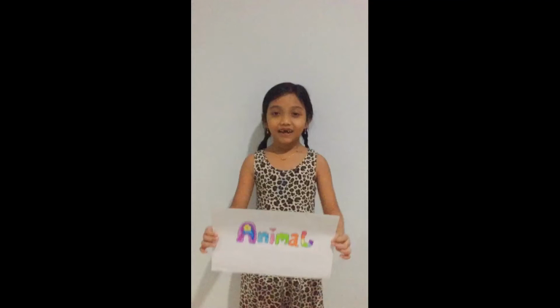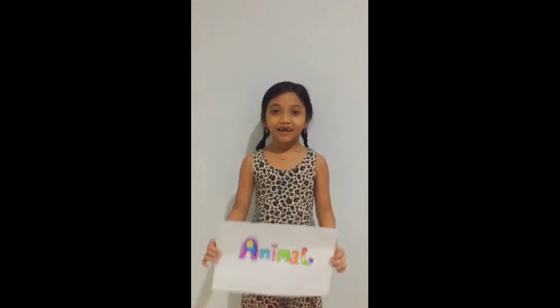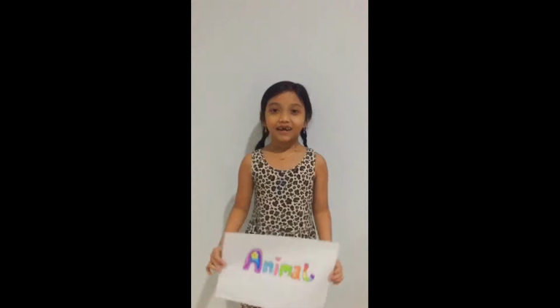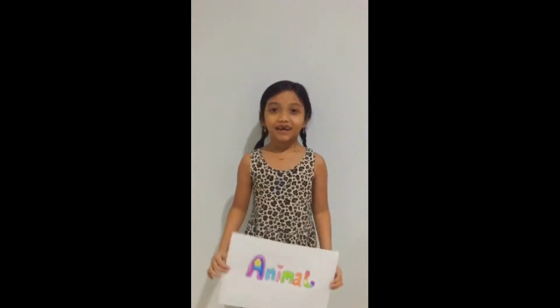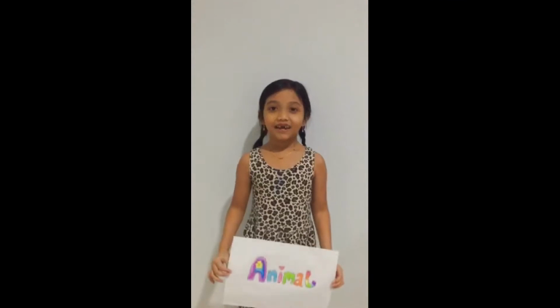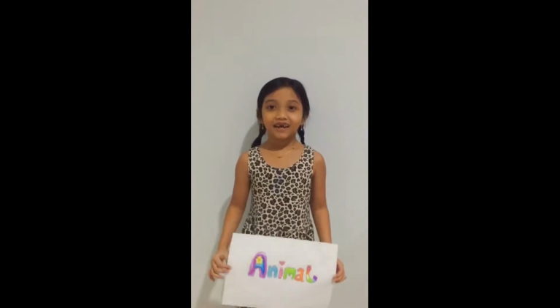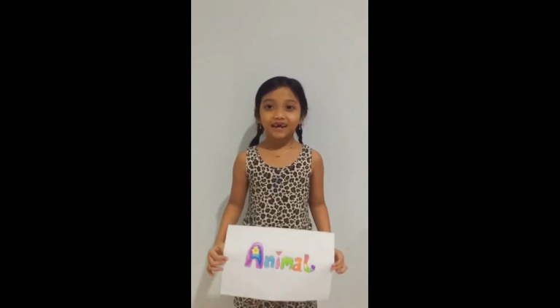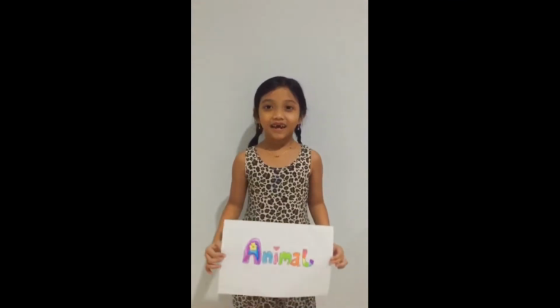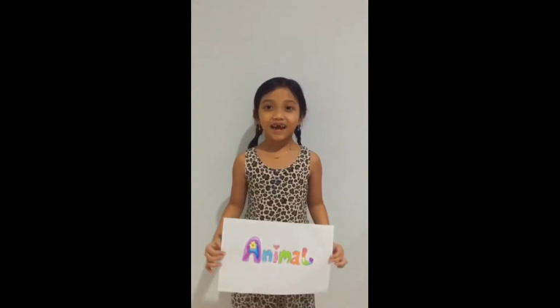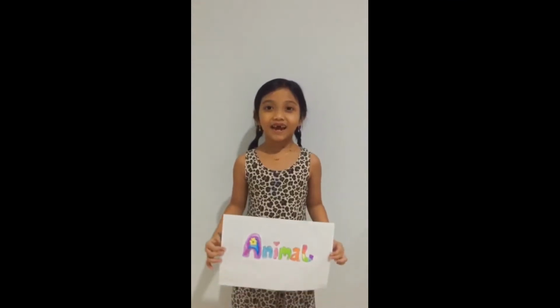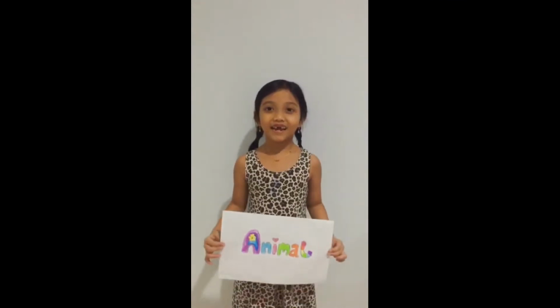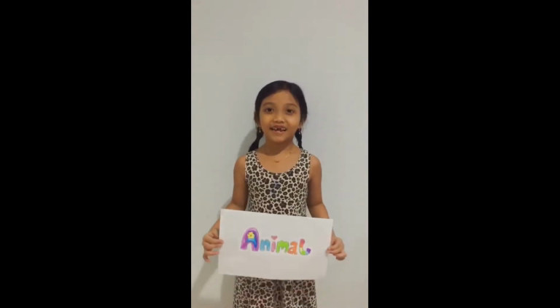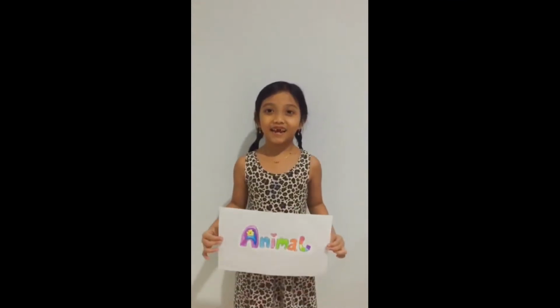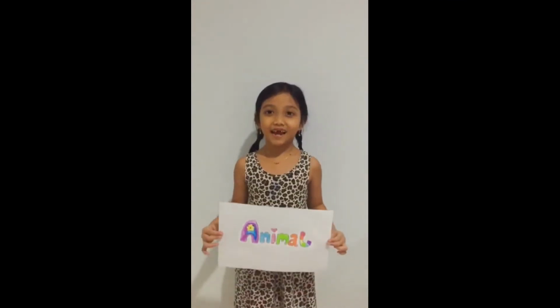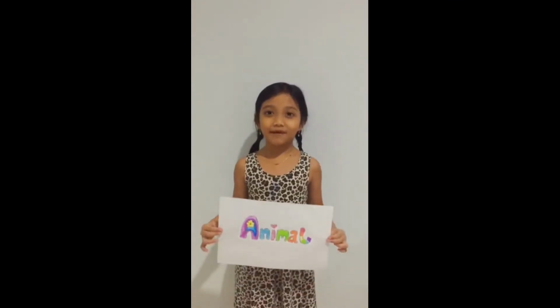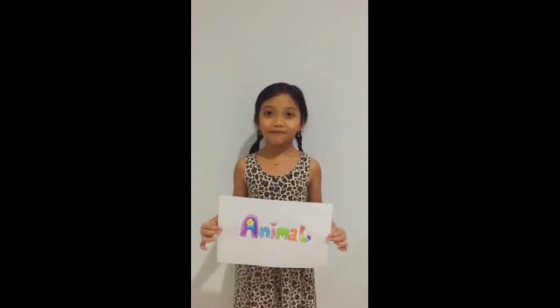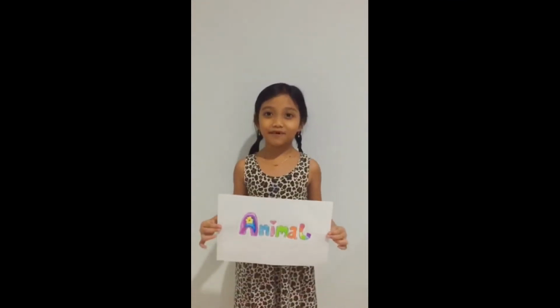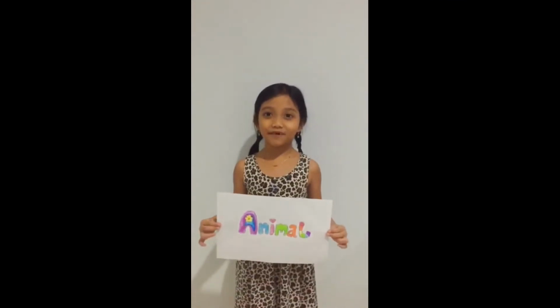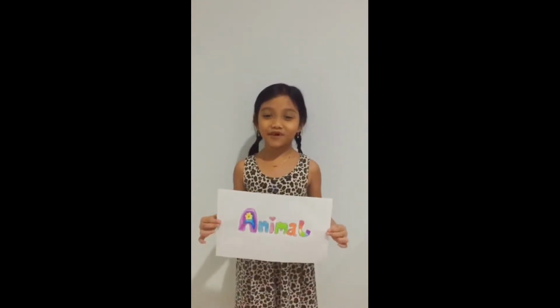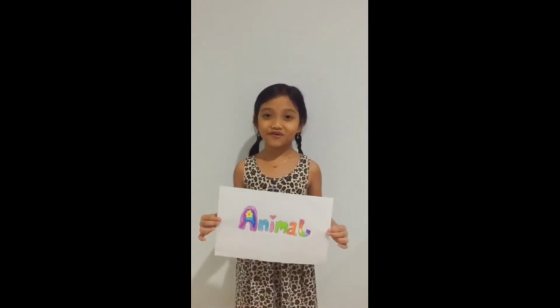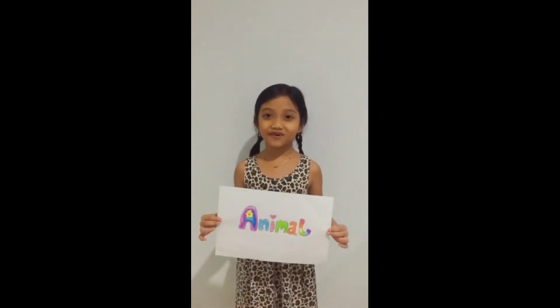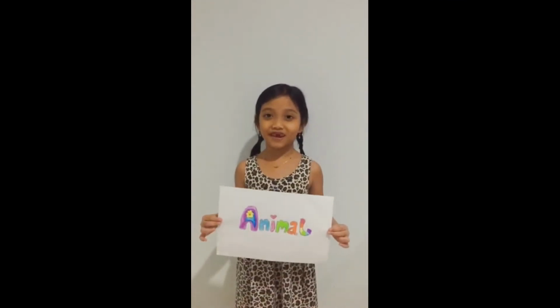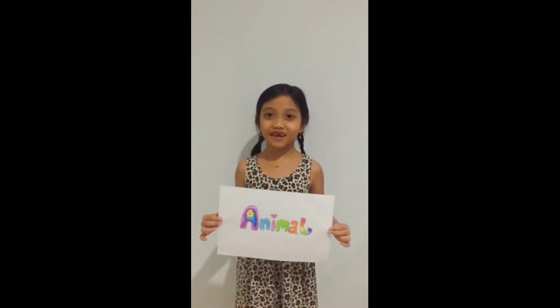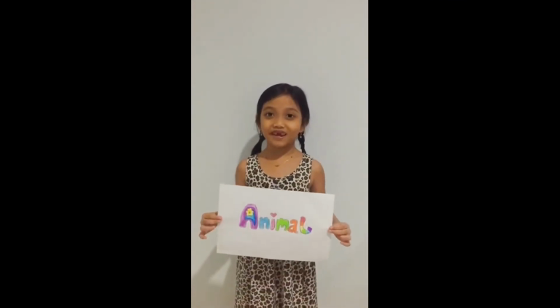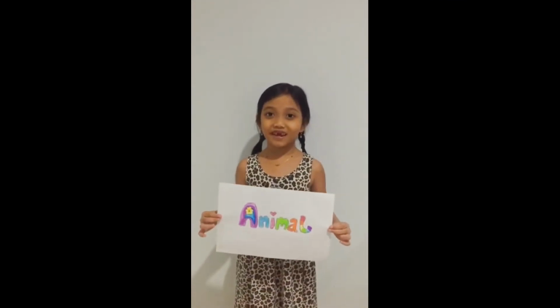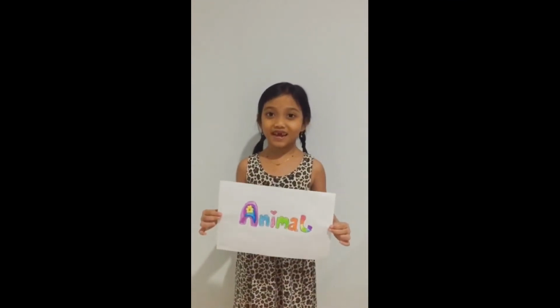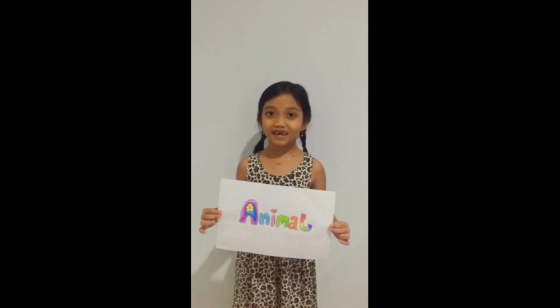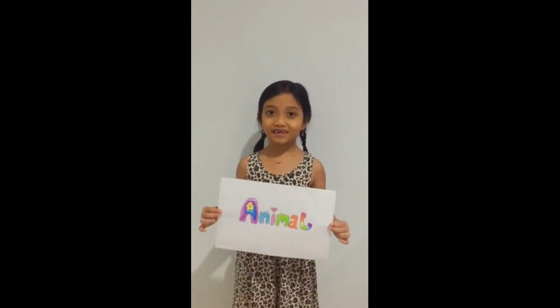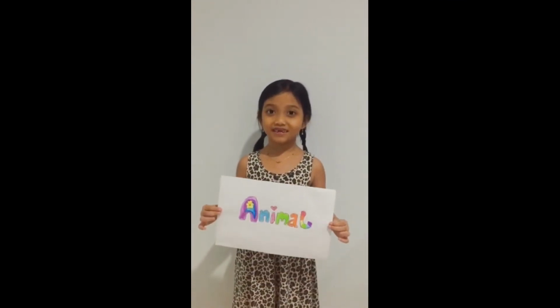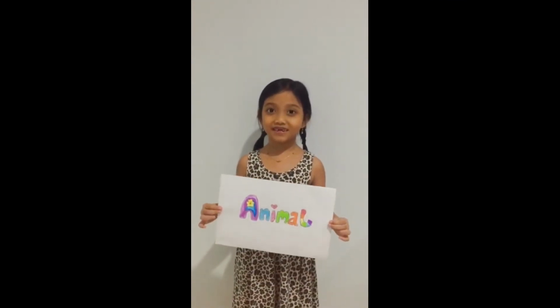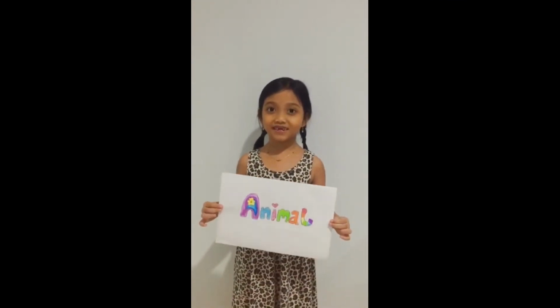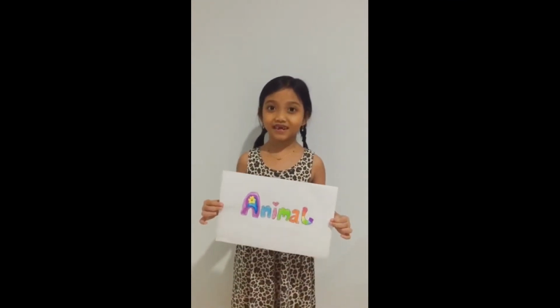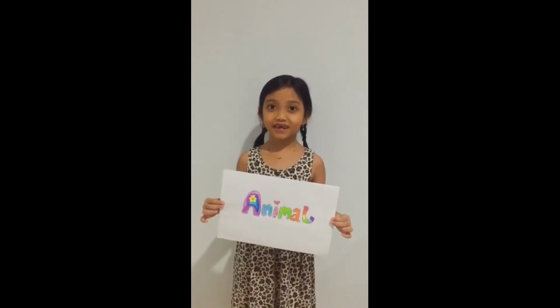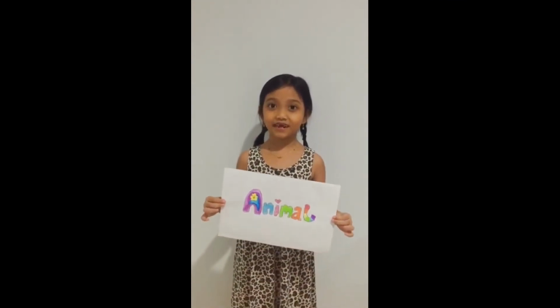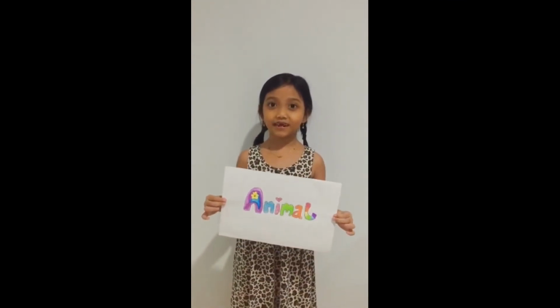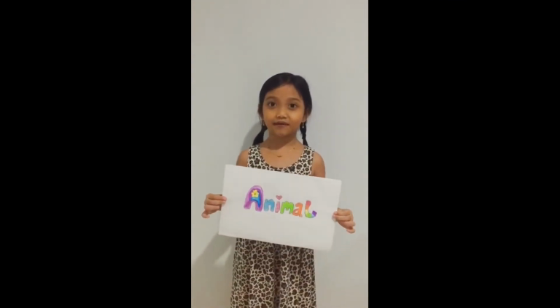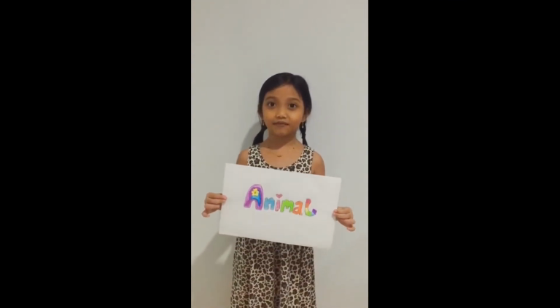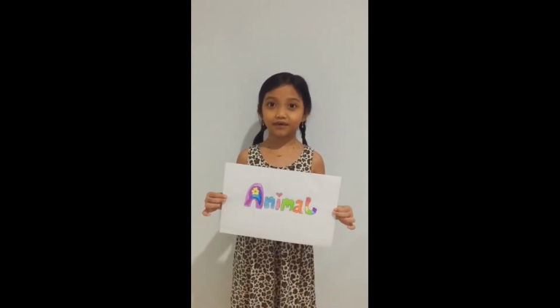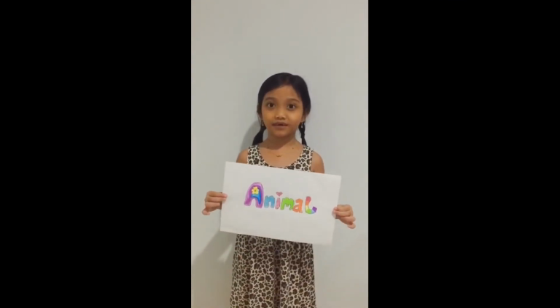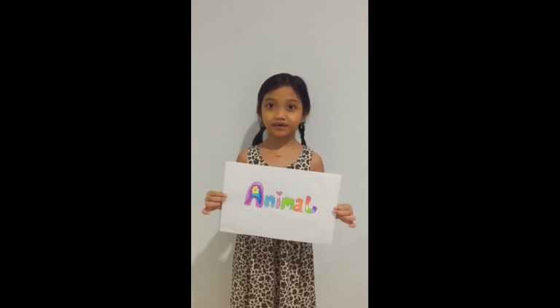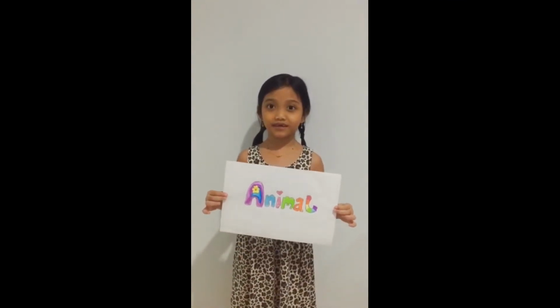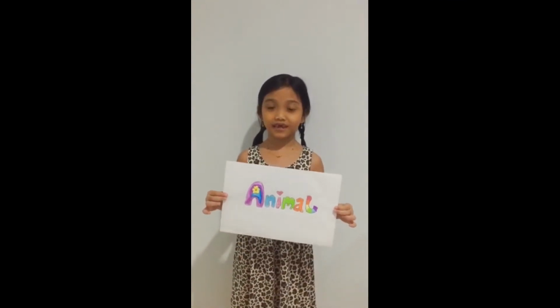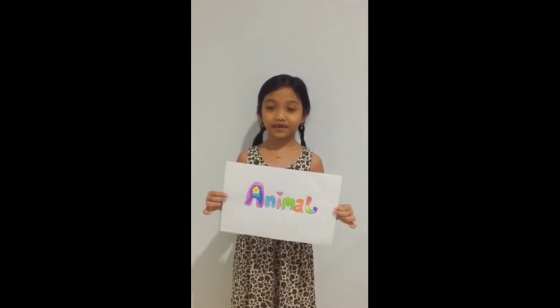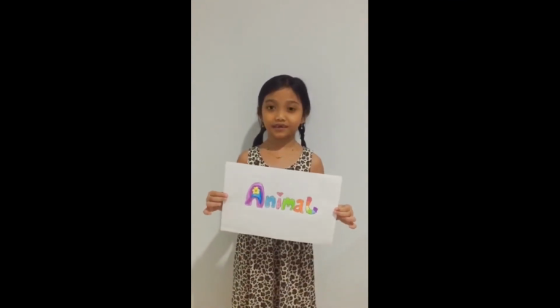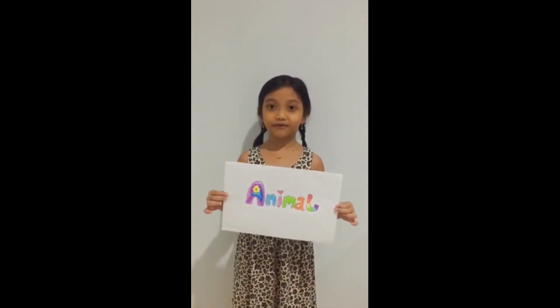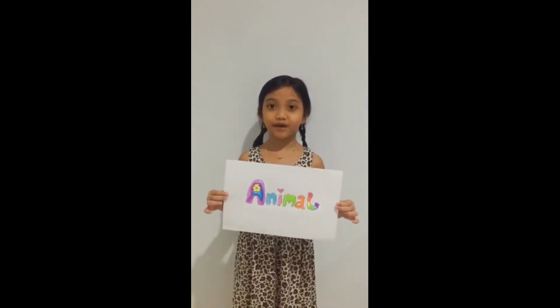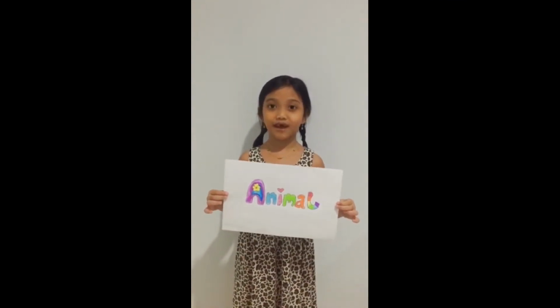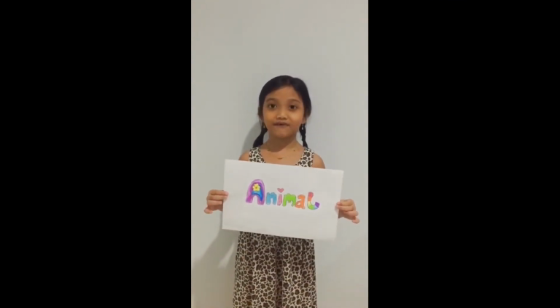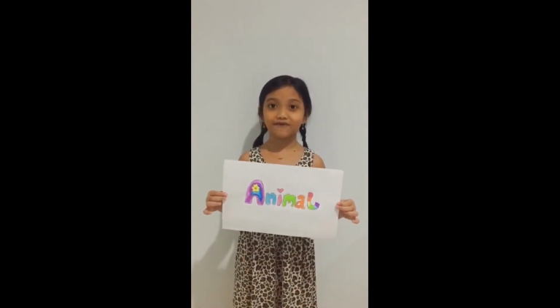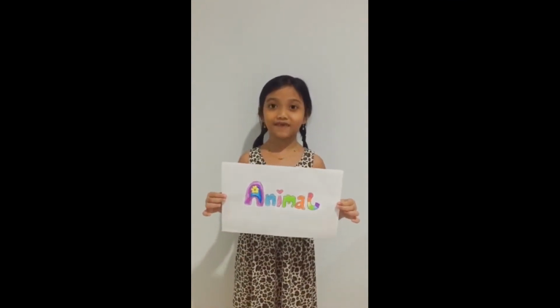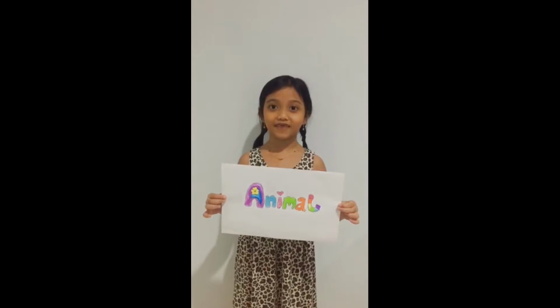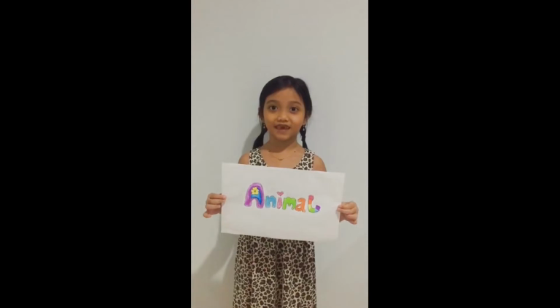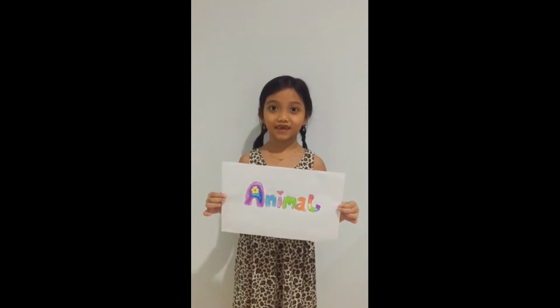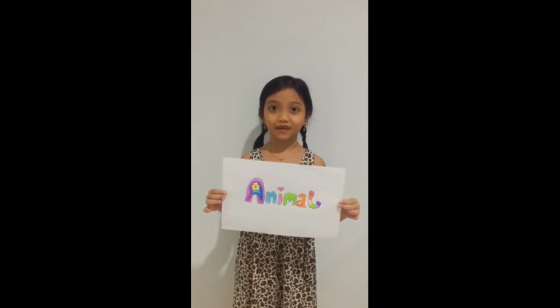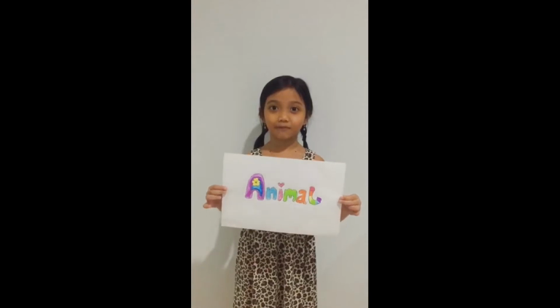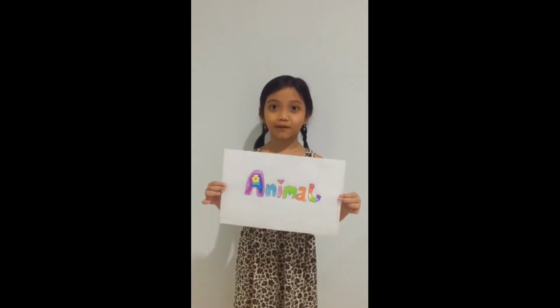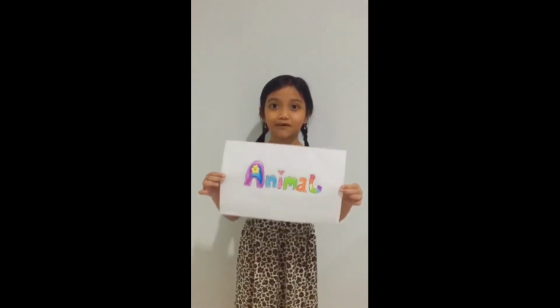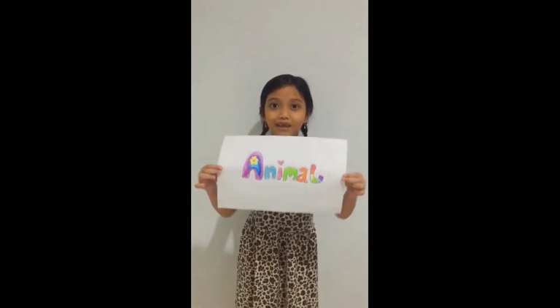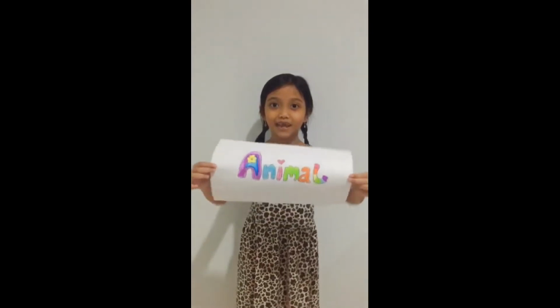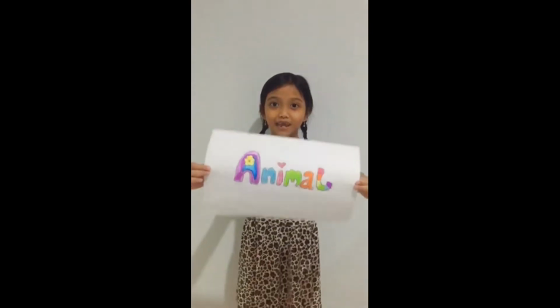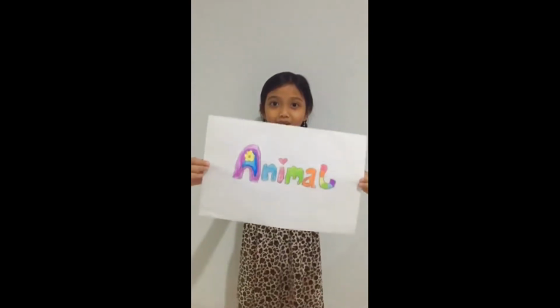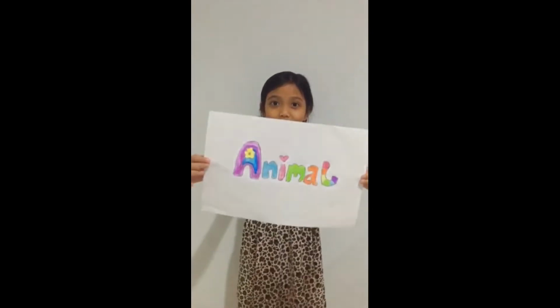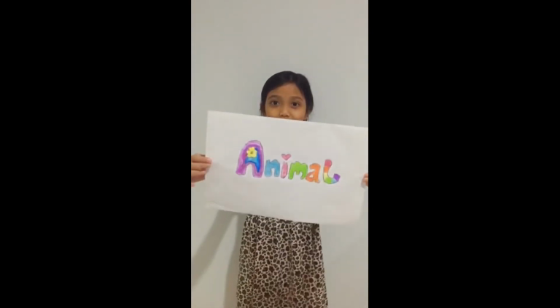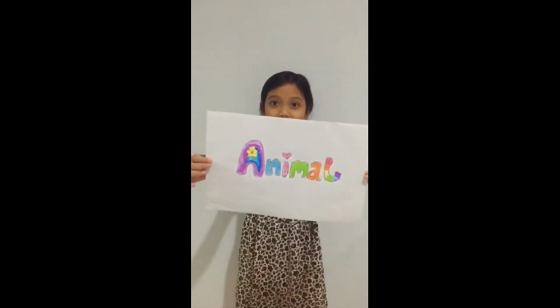Hi, I'm Alona, and today I'm going to tell you everything about animals.